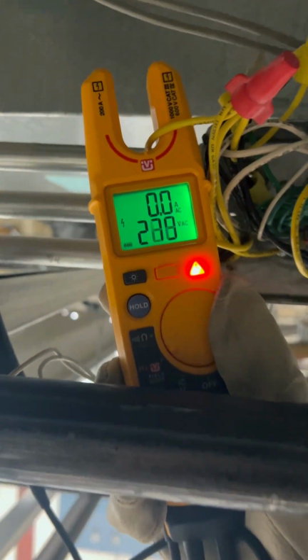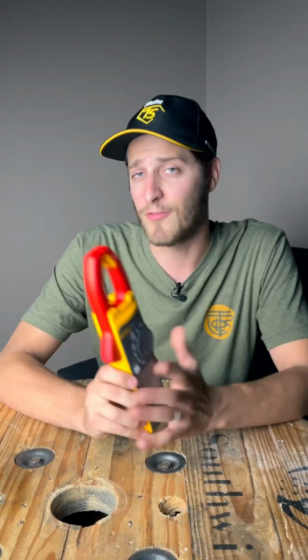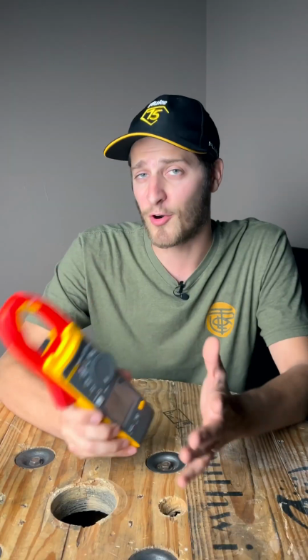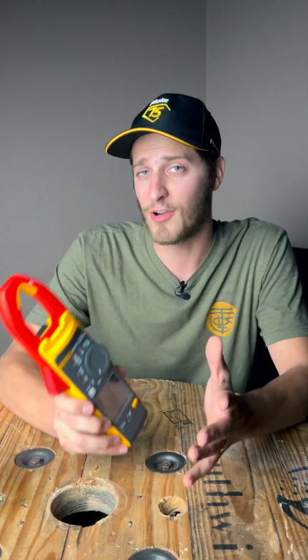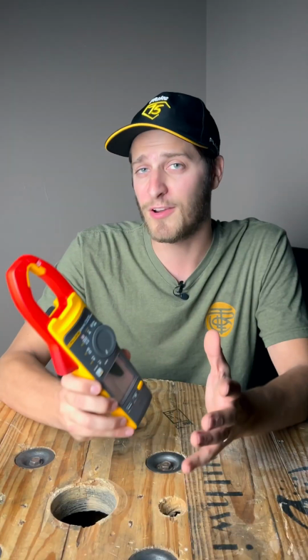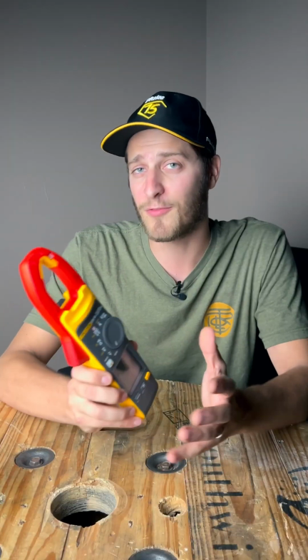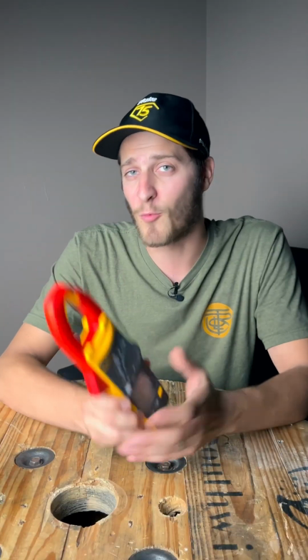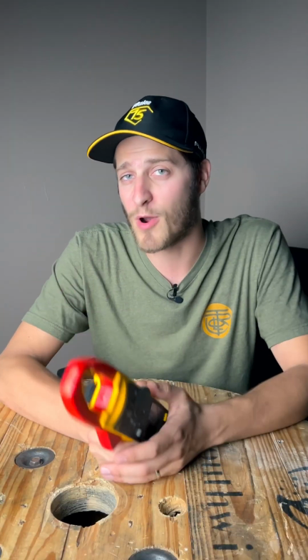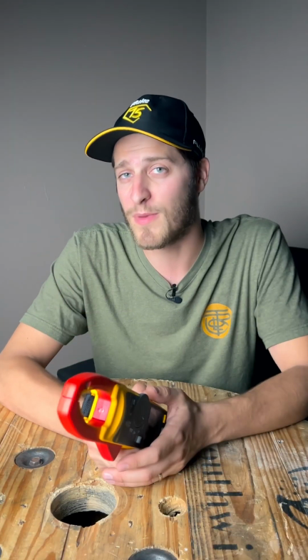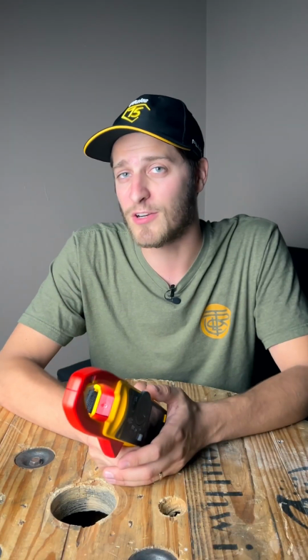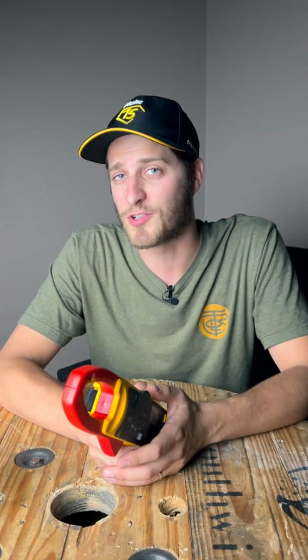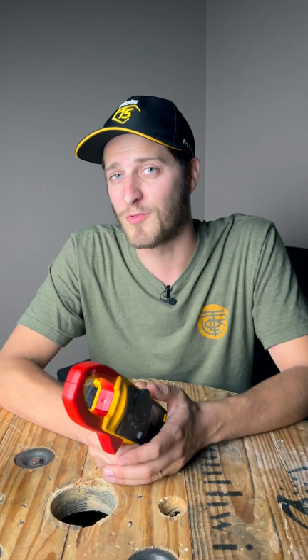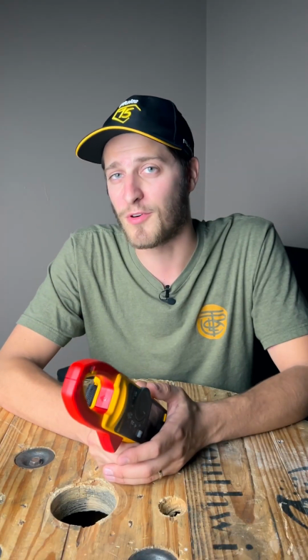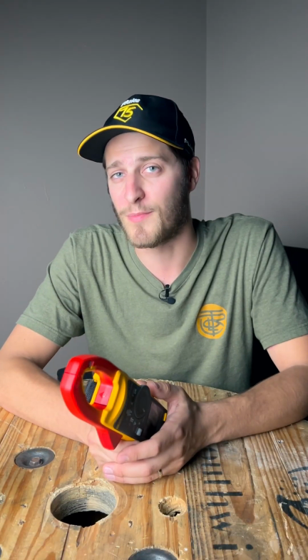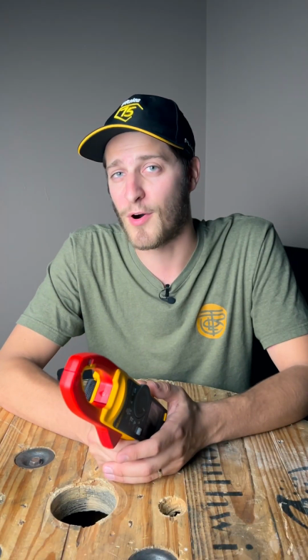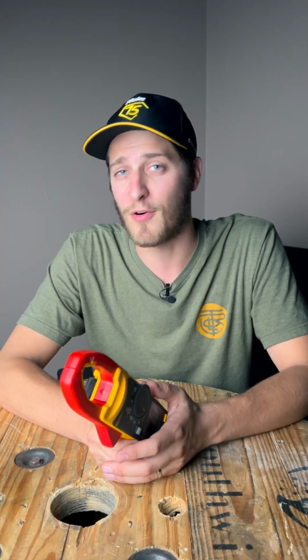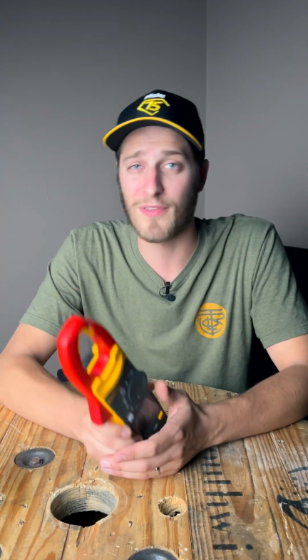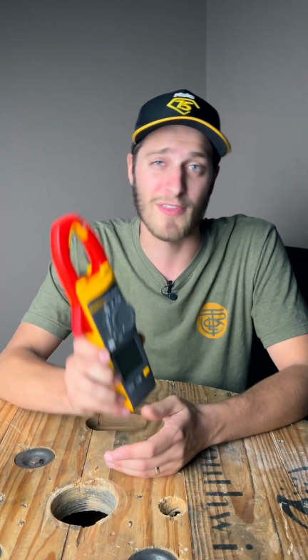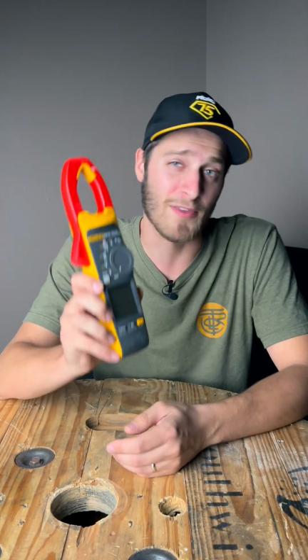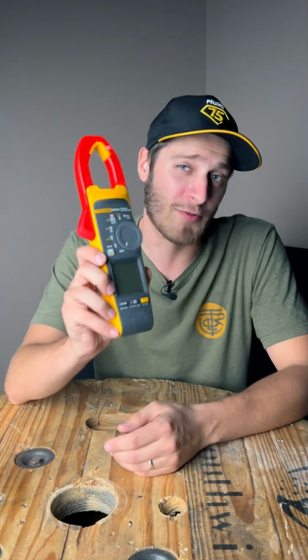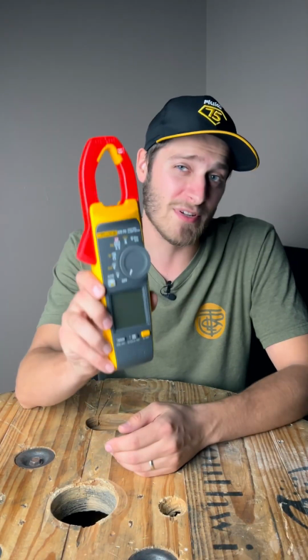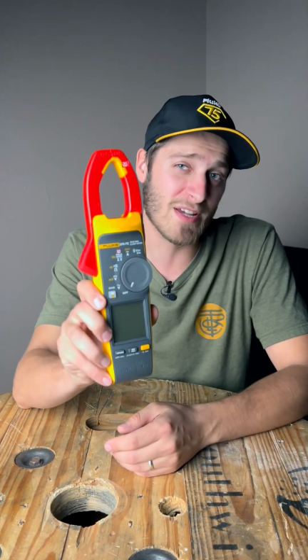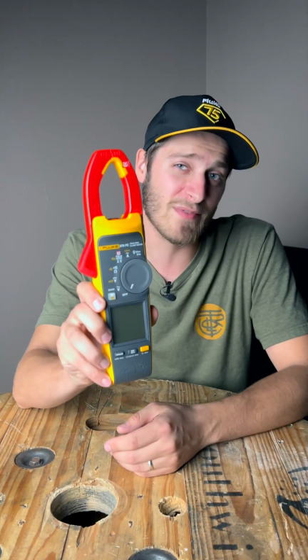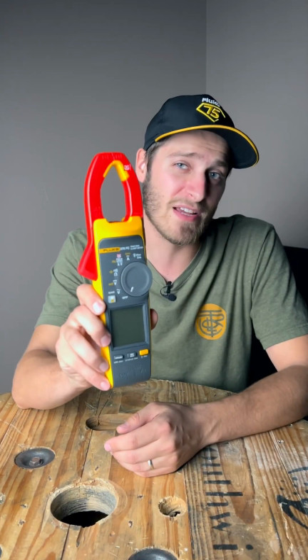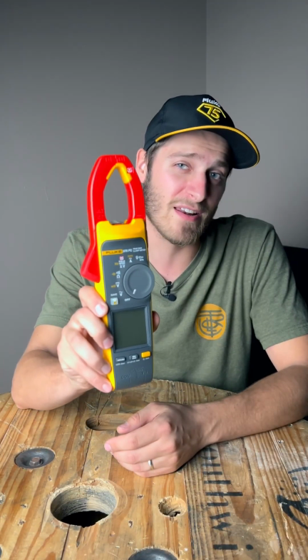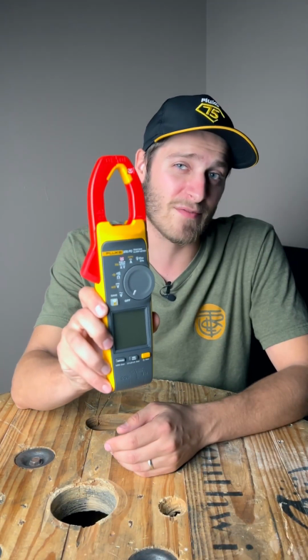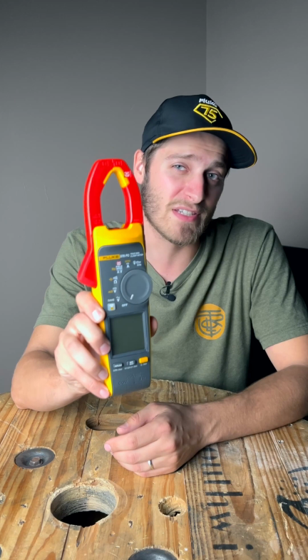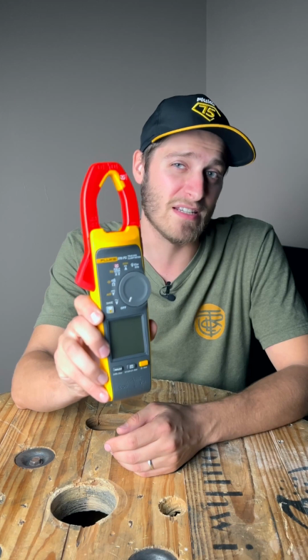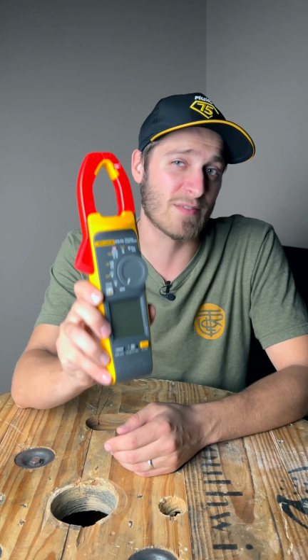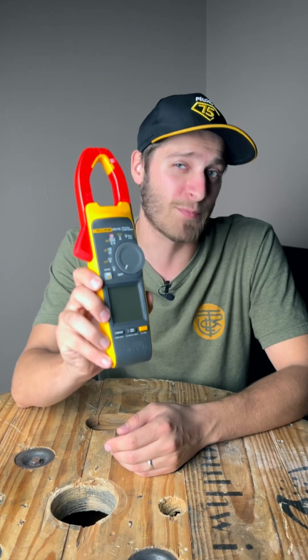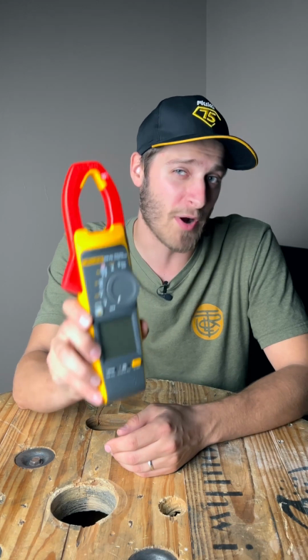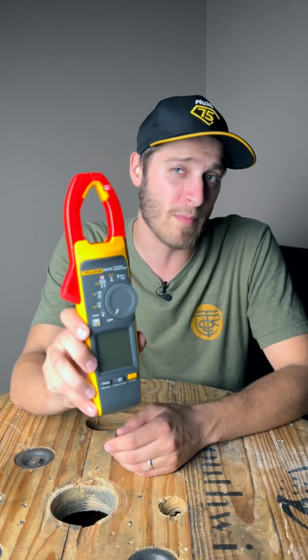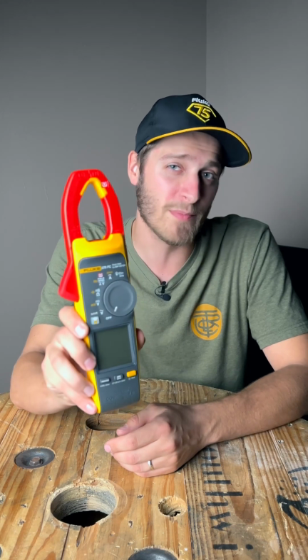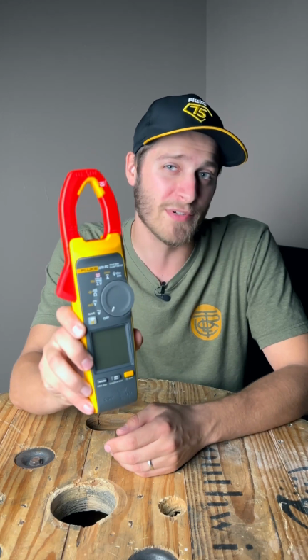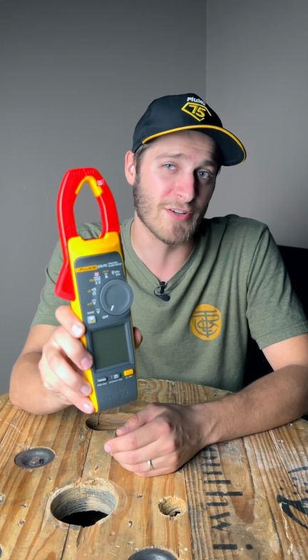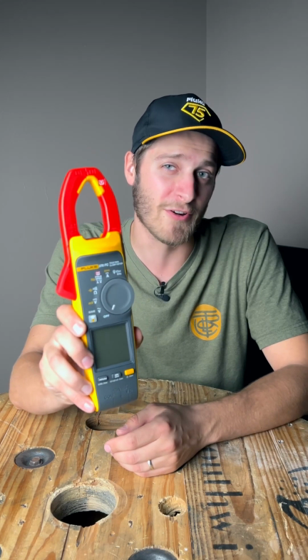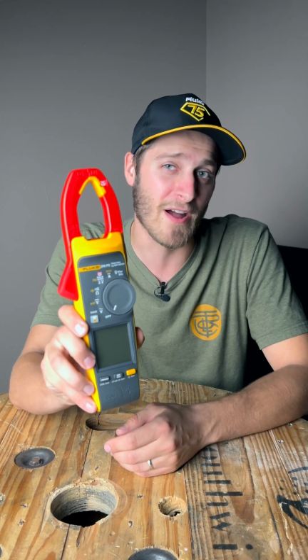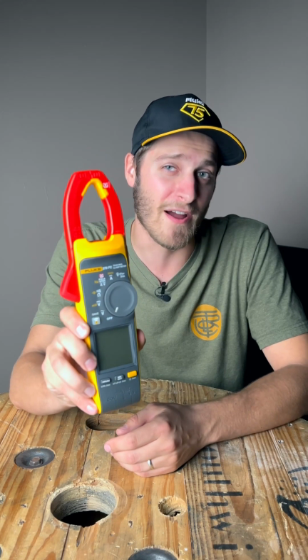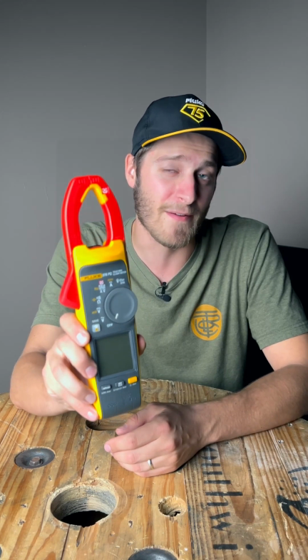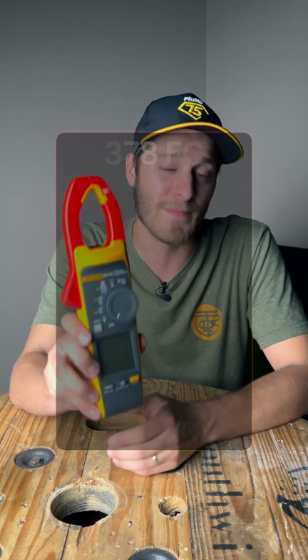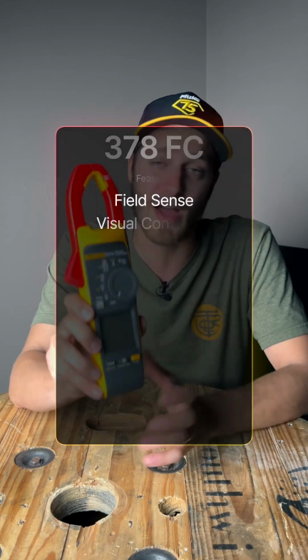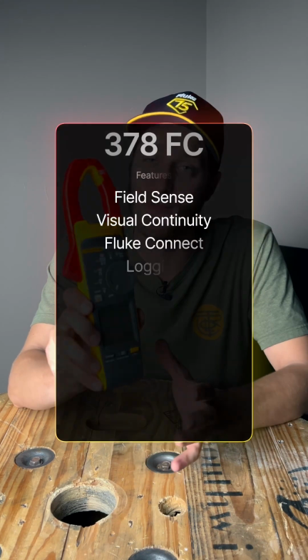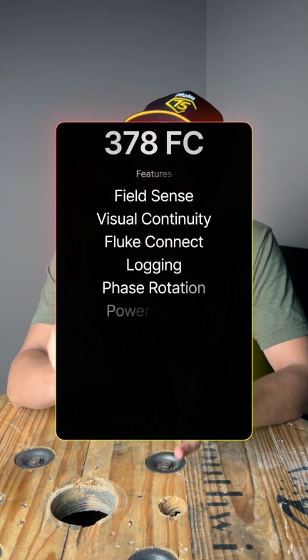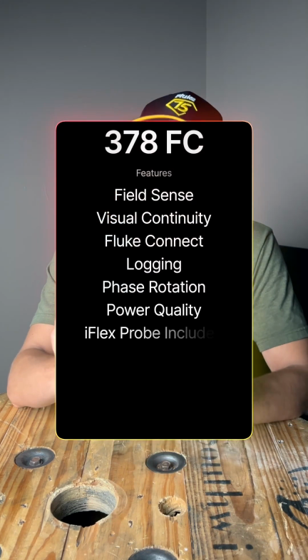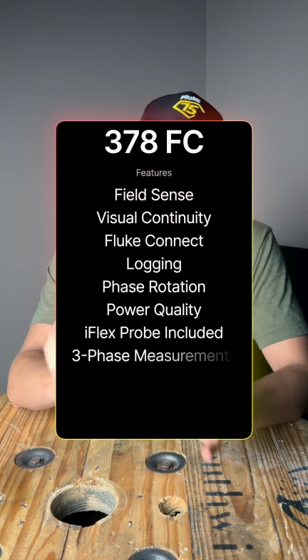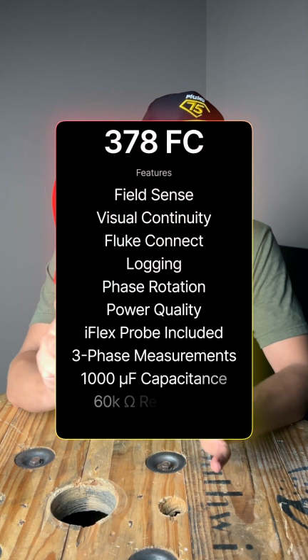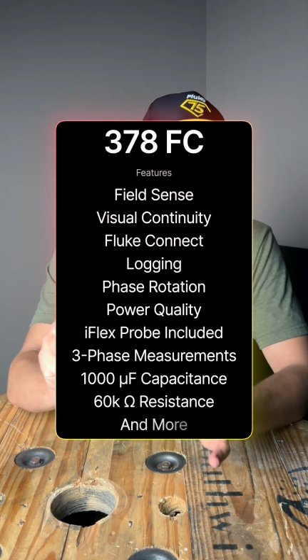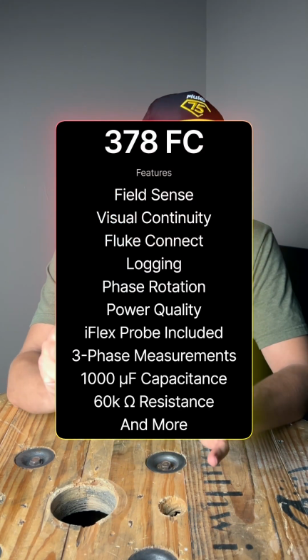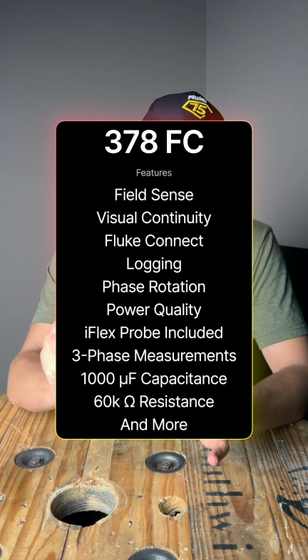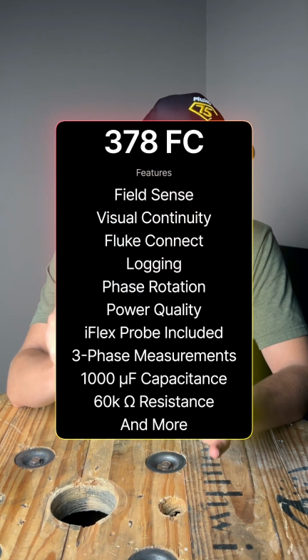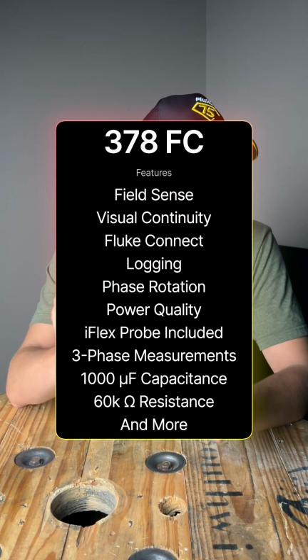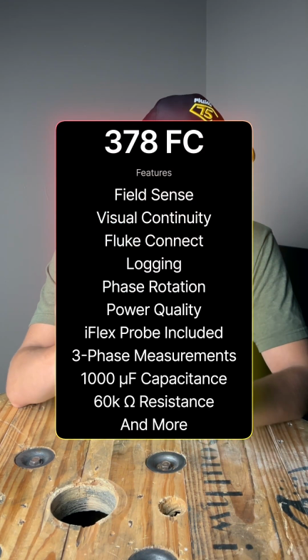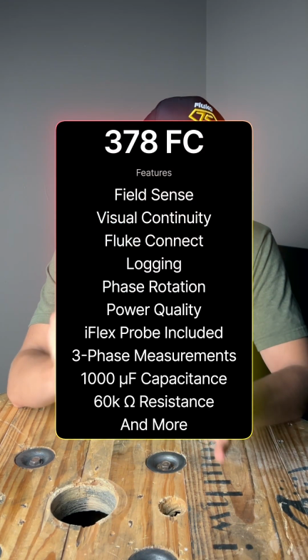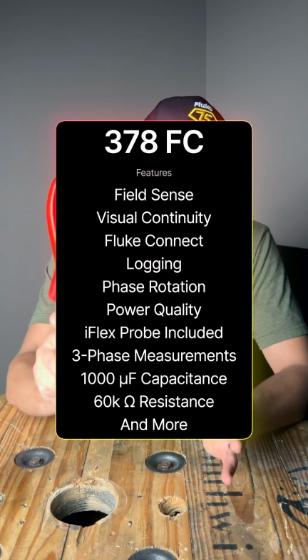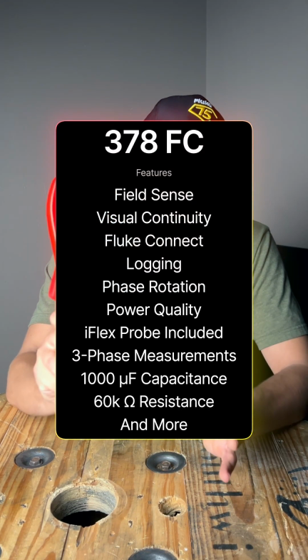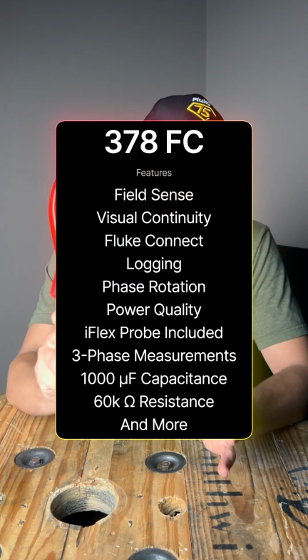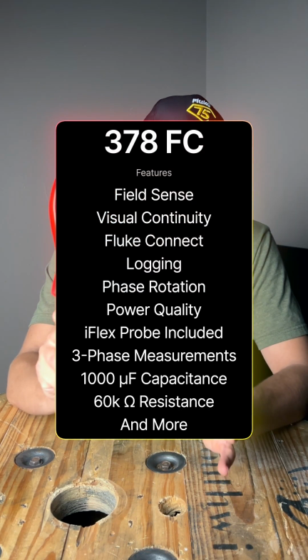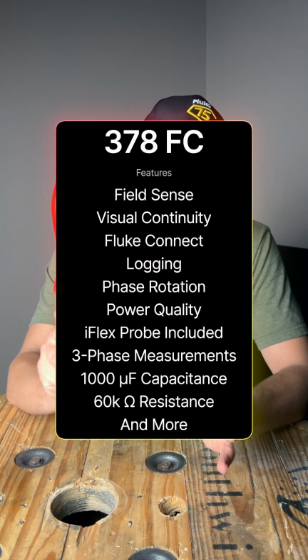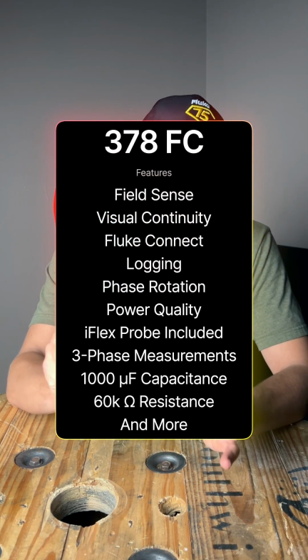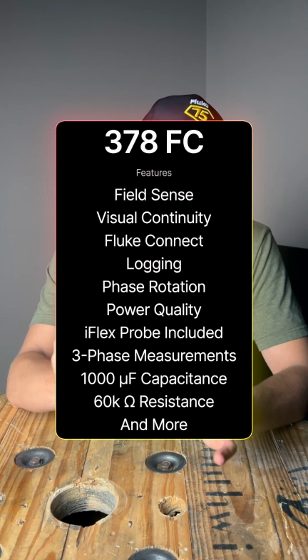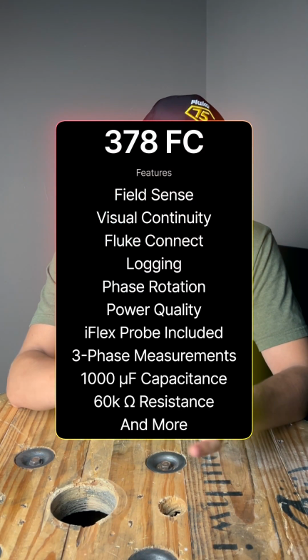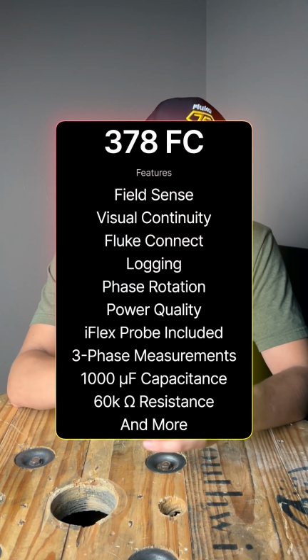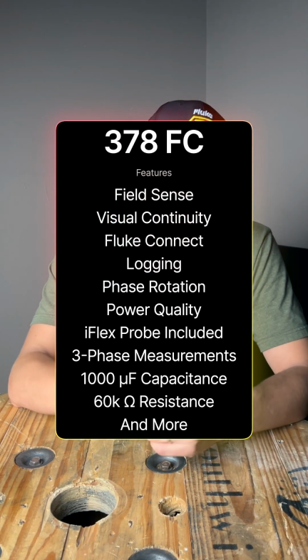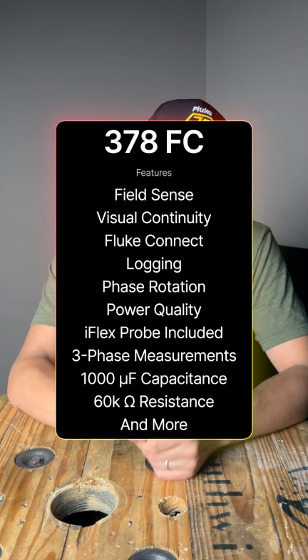If you're looking for one meter to rule them all, then the 378 FC is probably your guy. It is ridiculous what this thing can do.